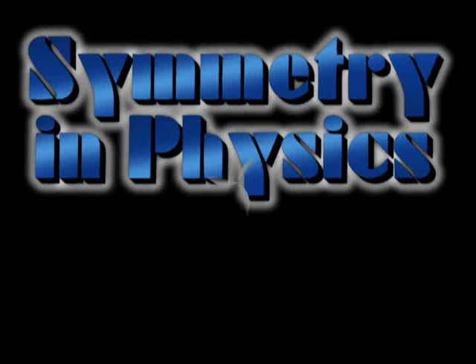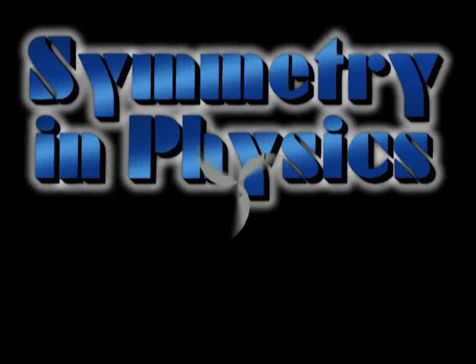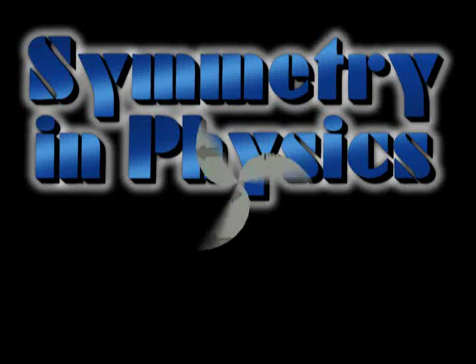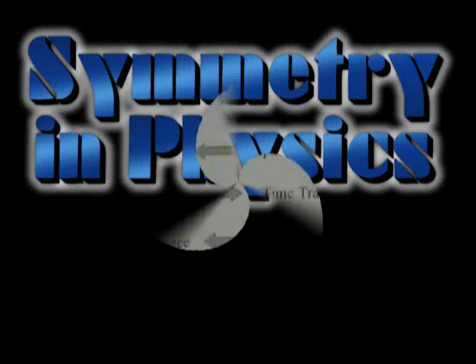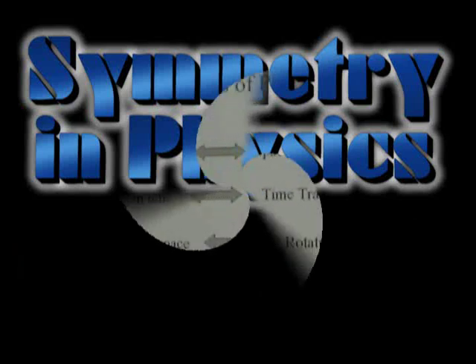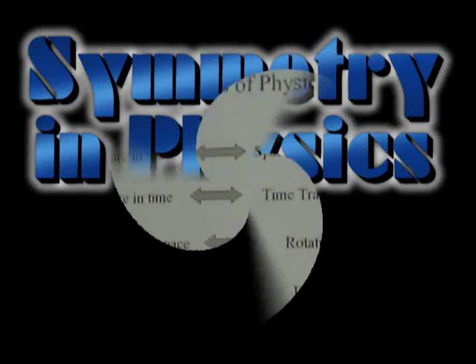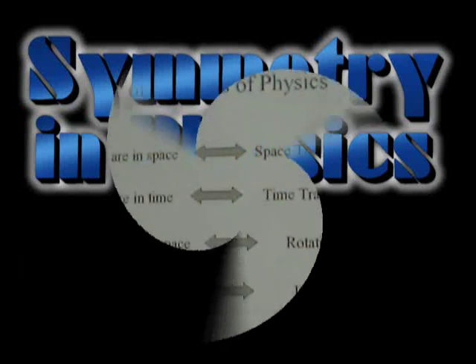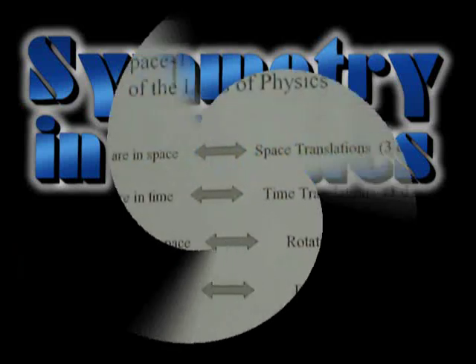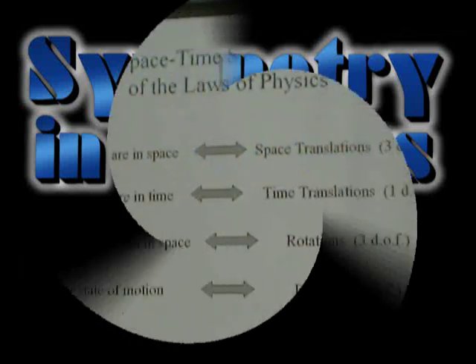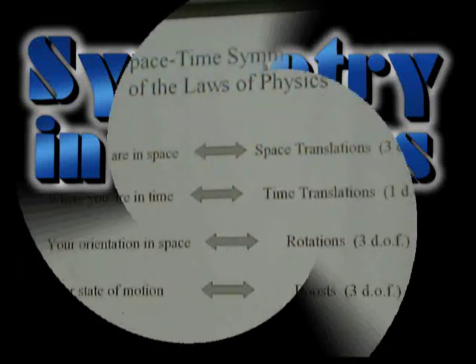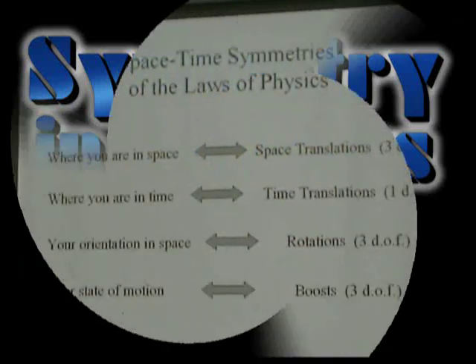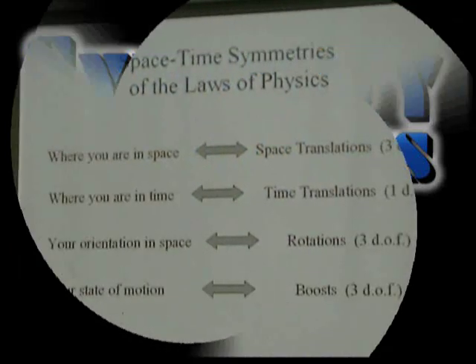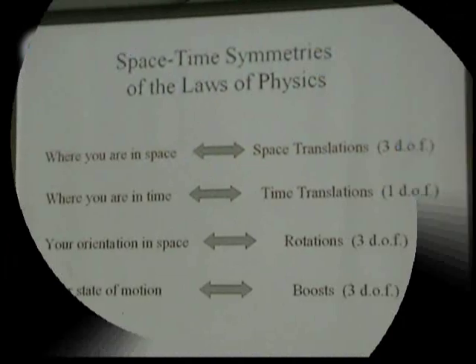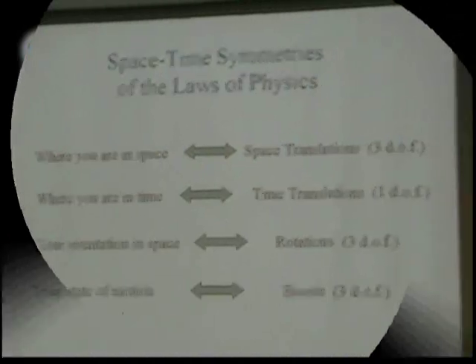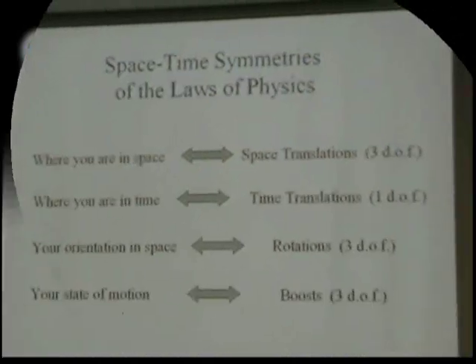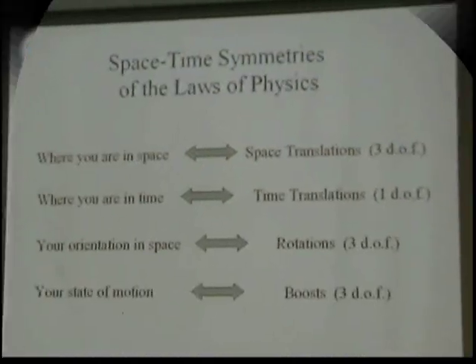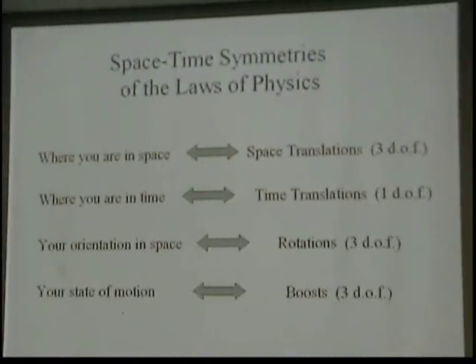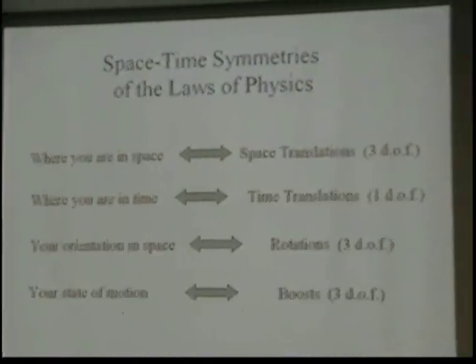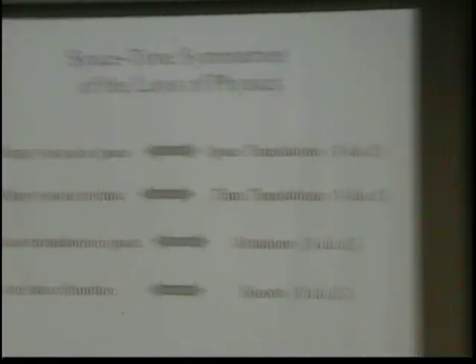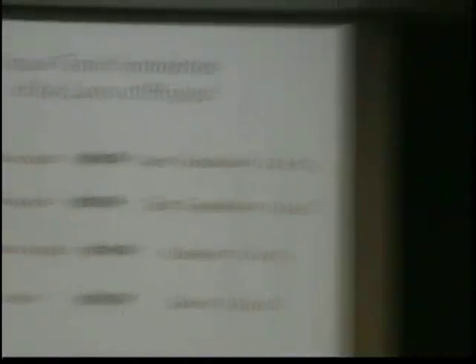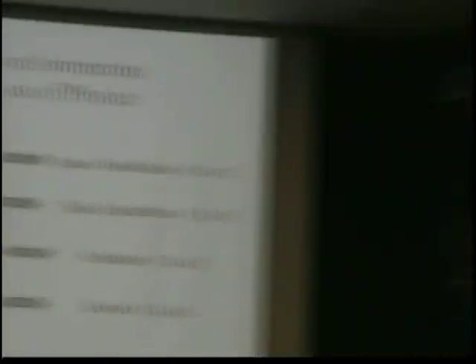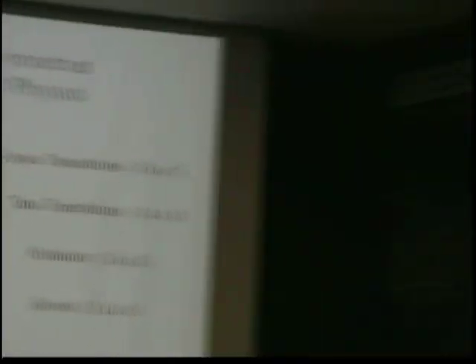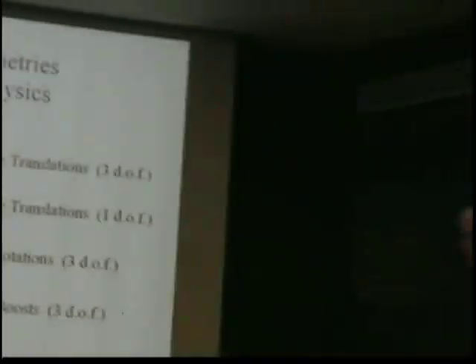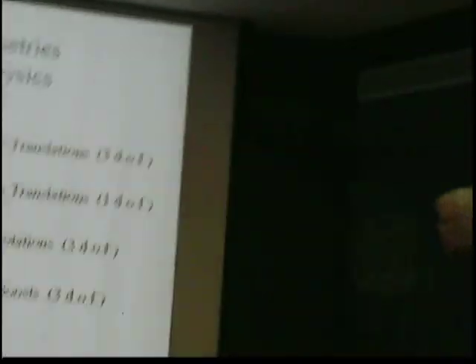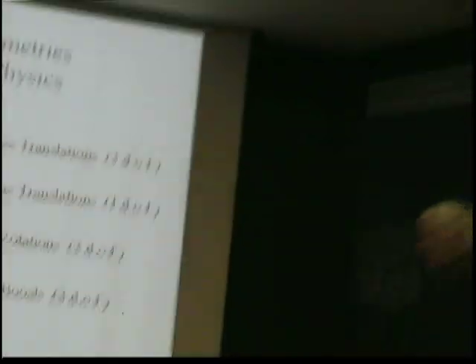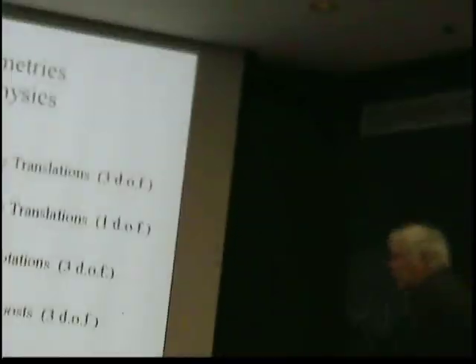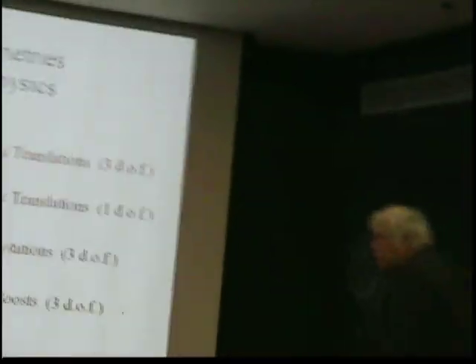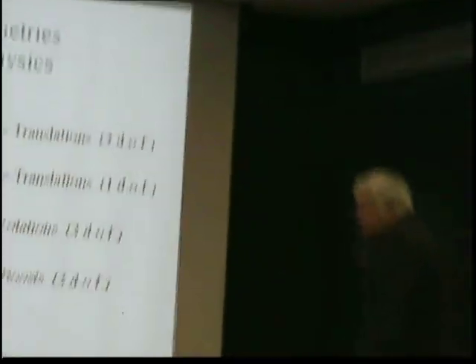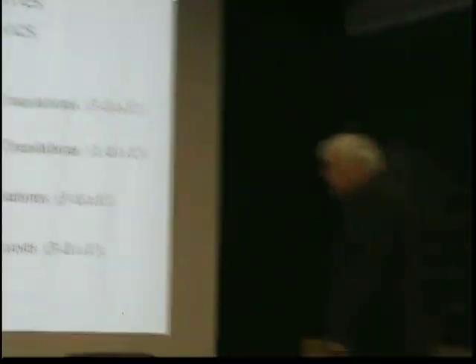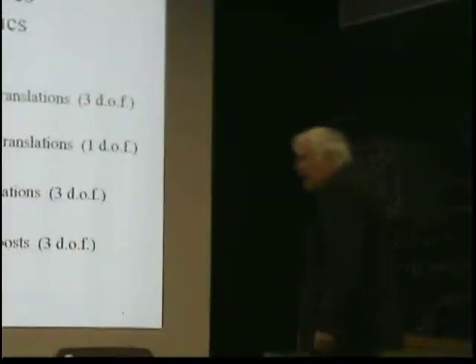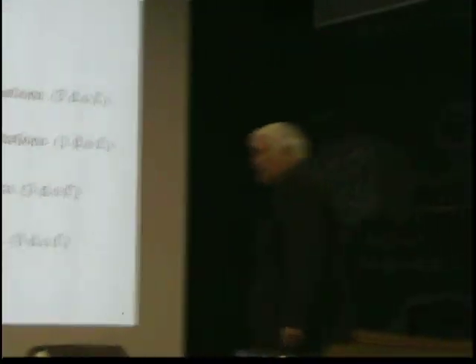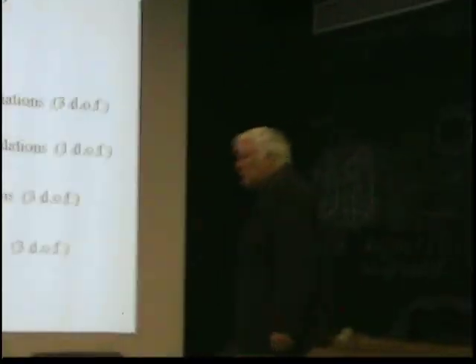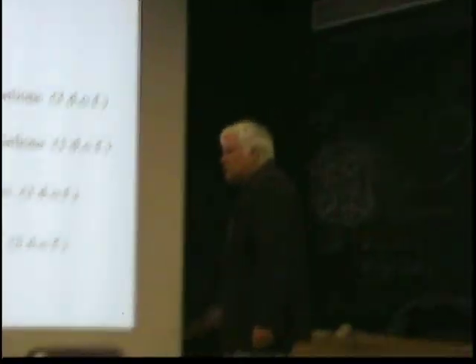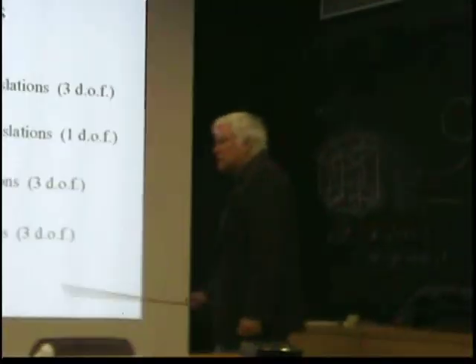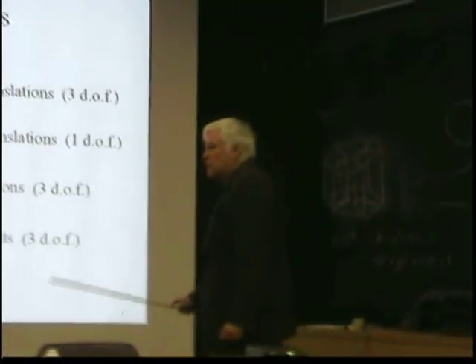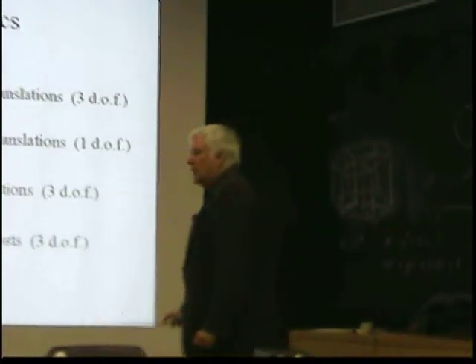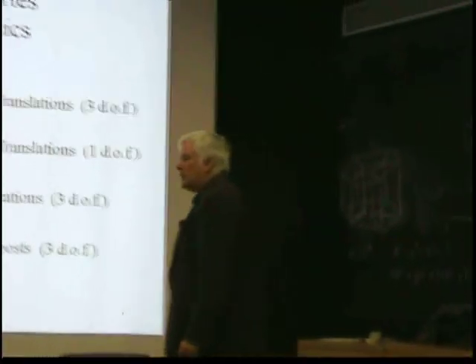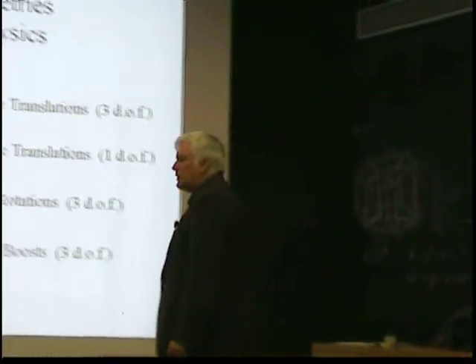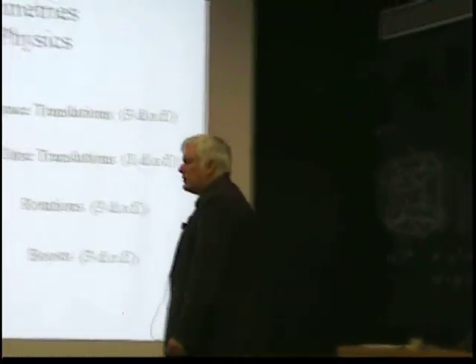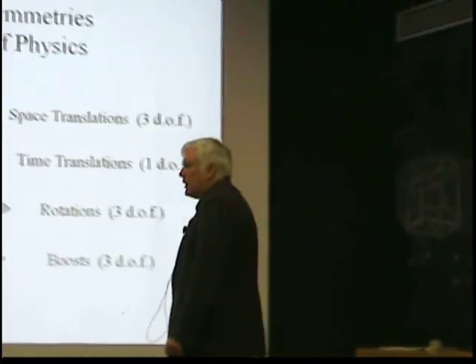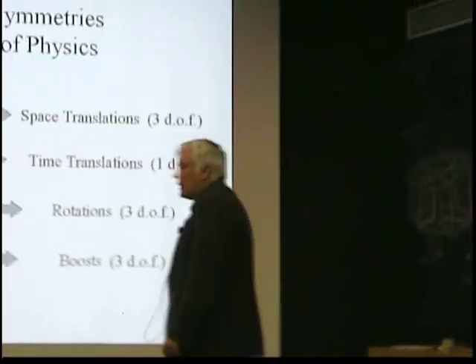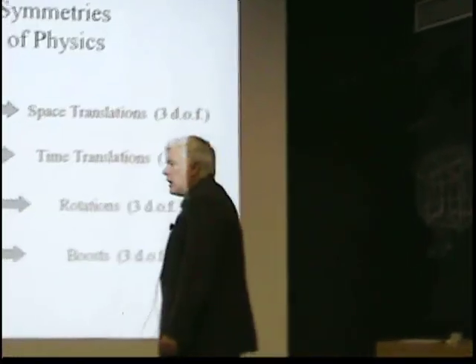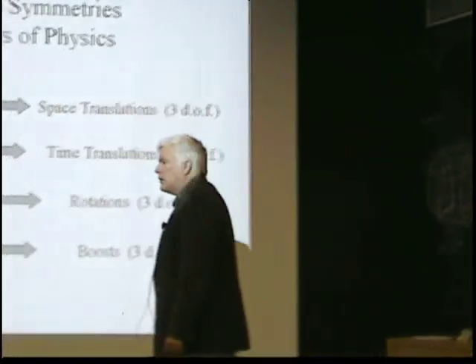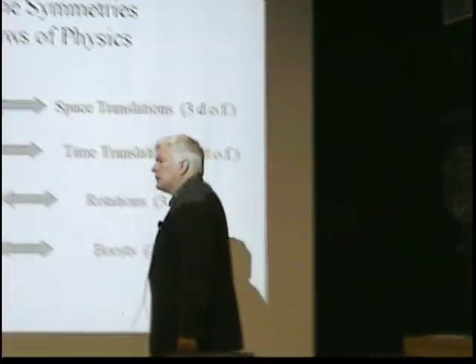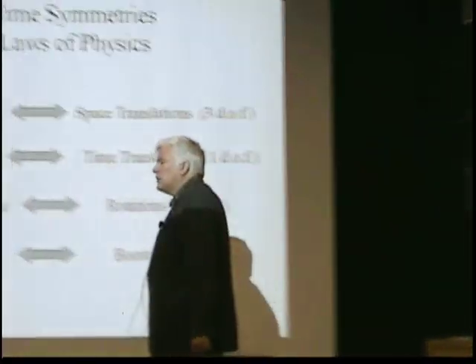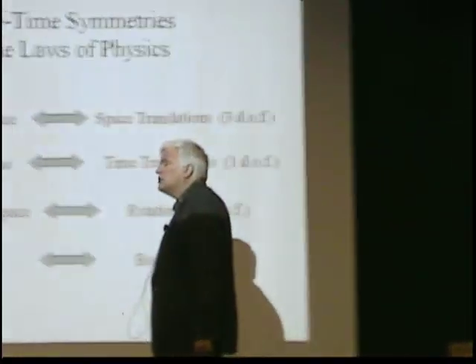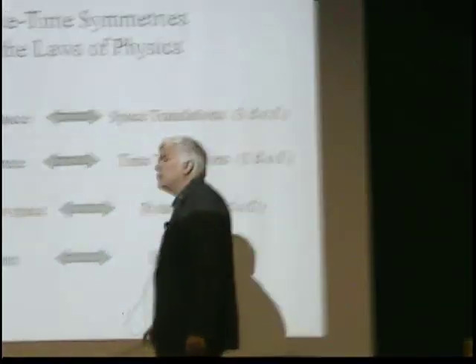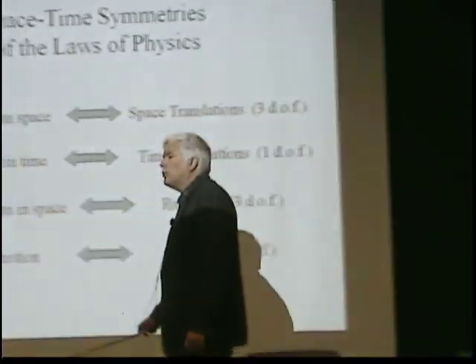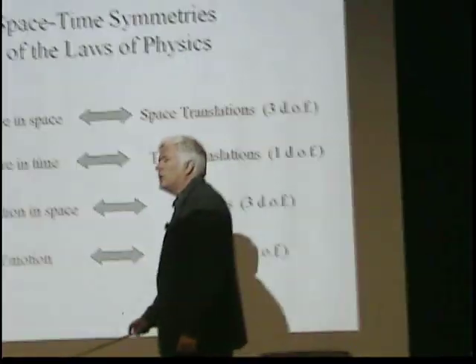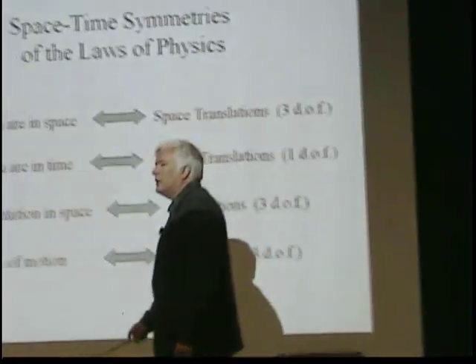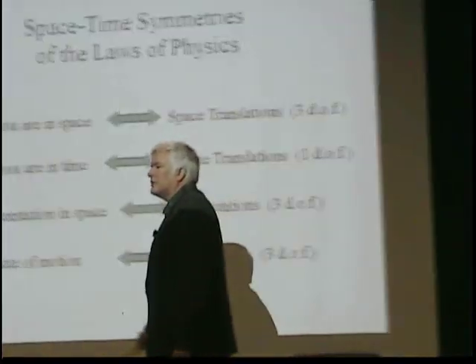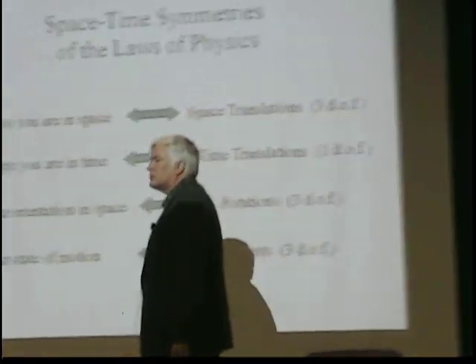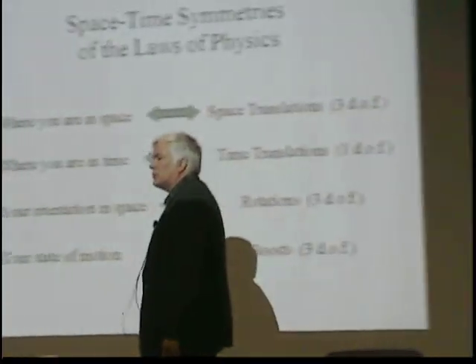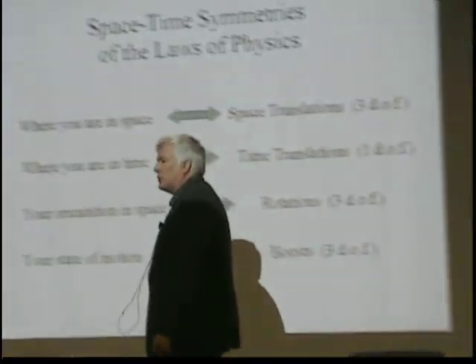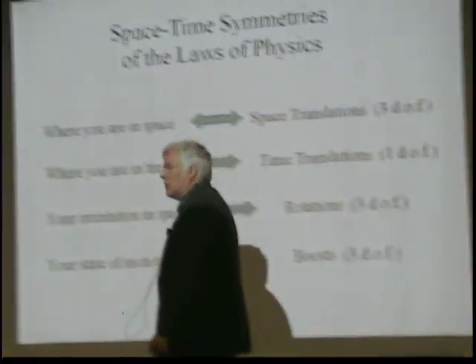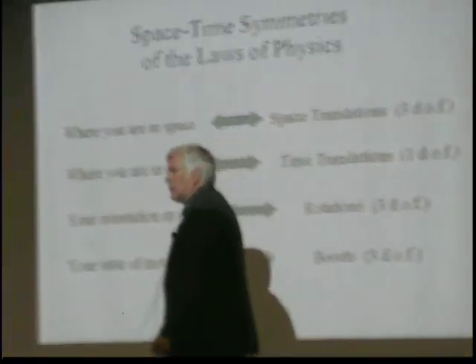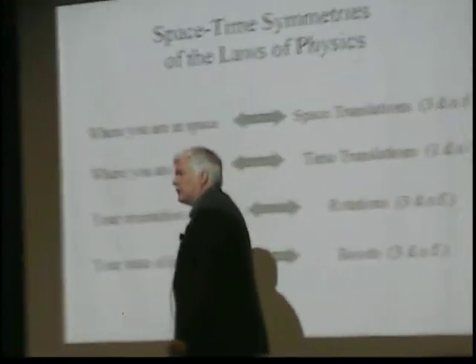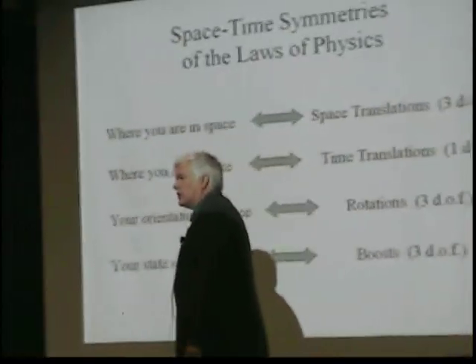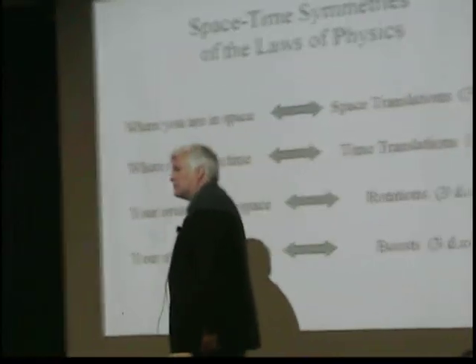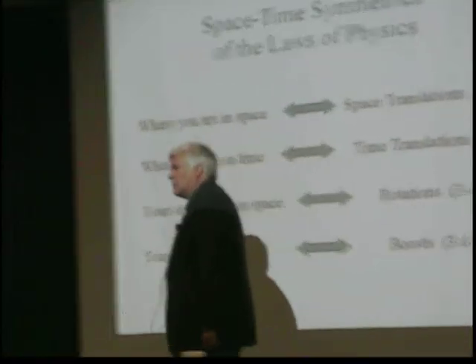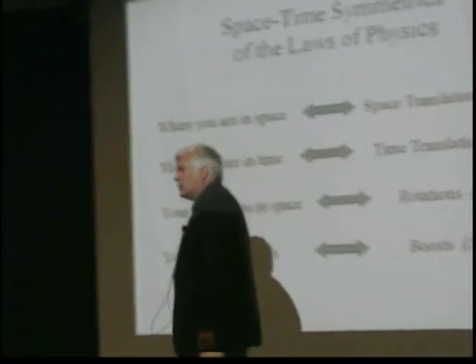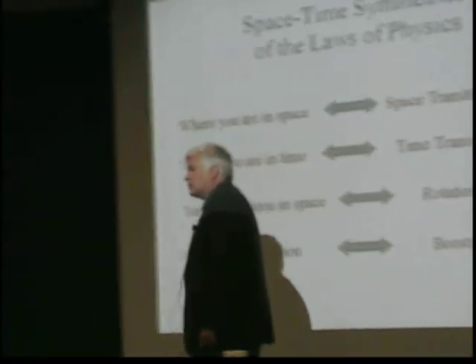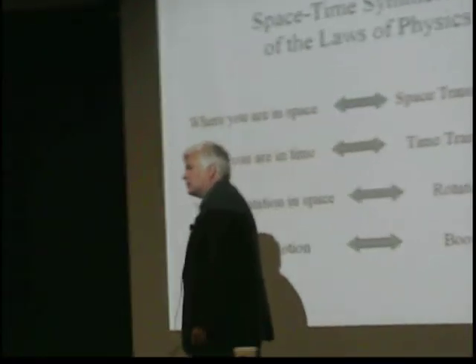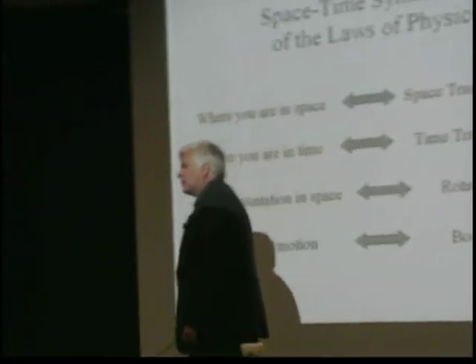It was a remarkable thing. Our planet was created out of the debris of a supernova explosion.